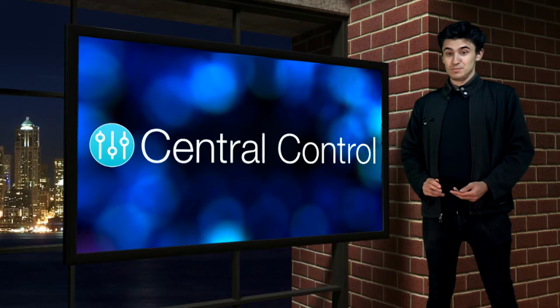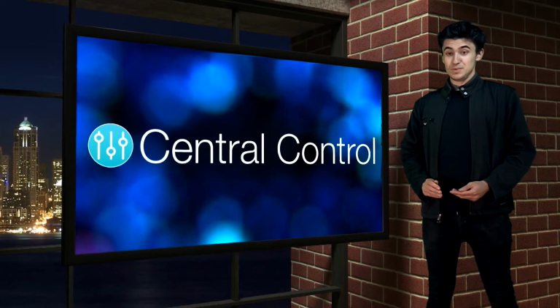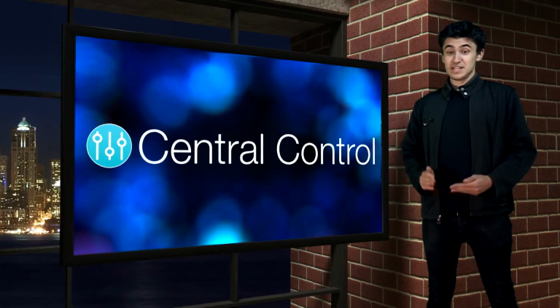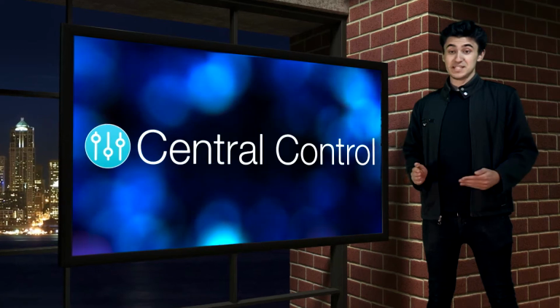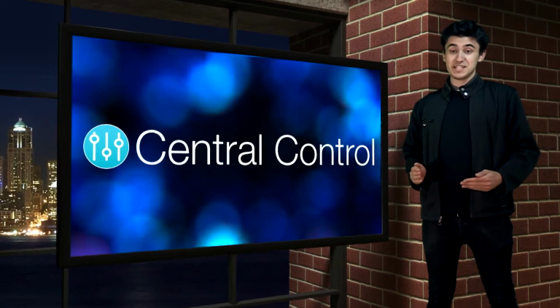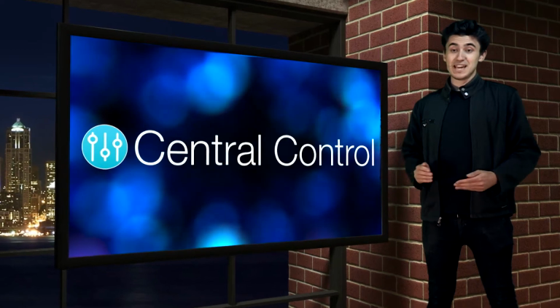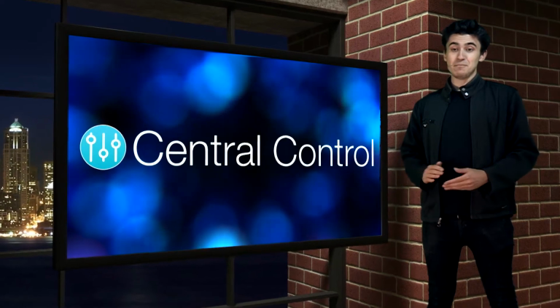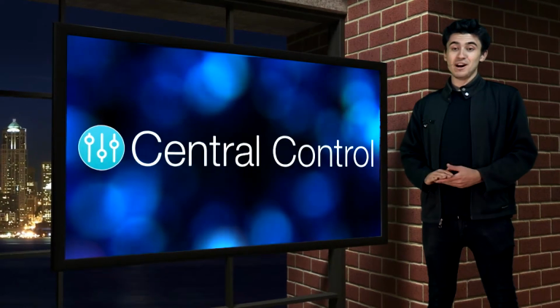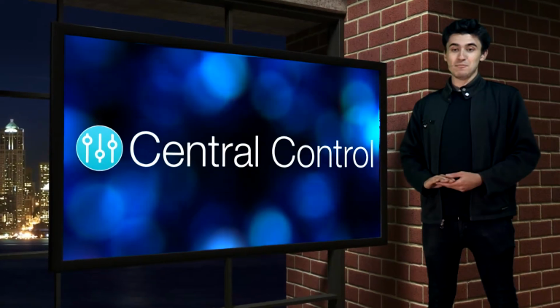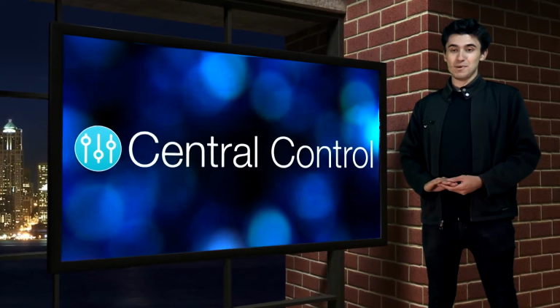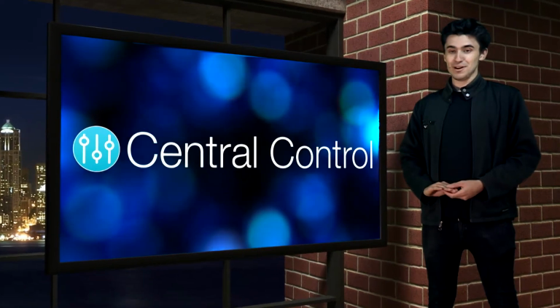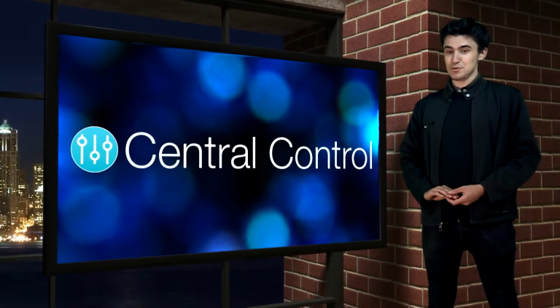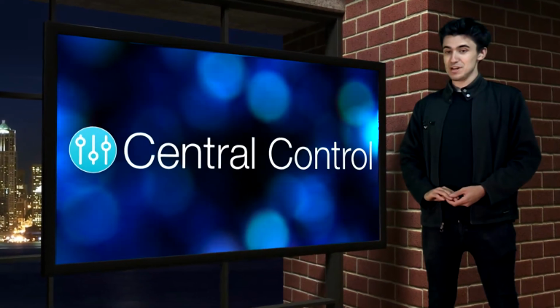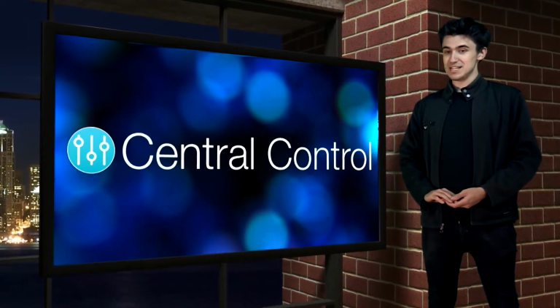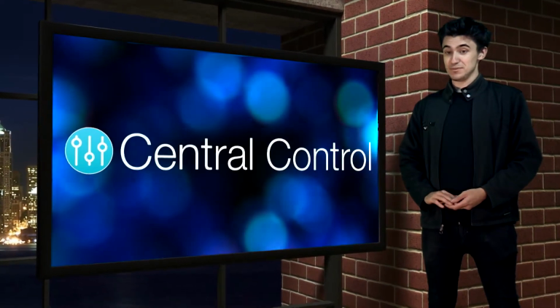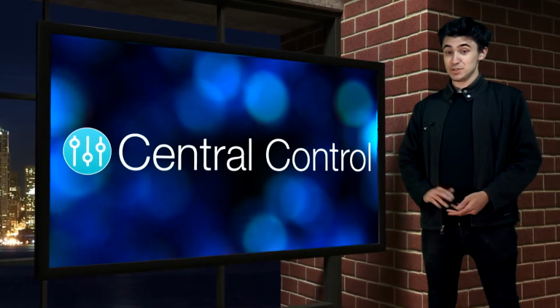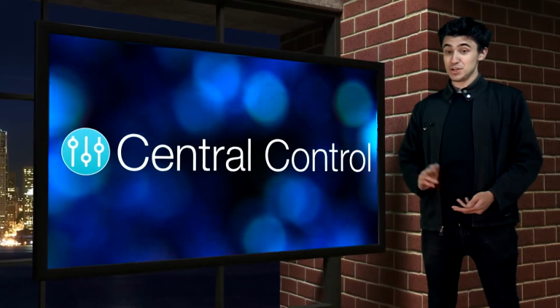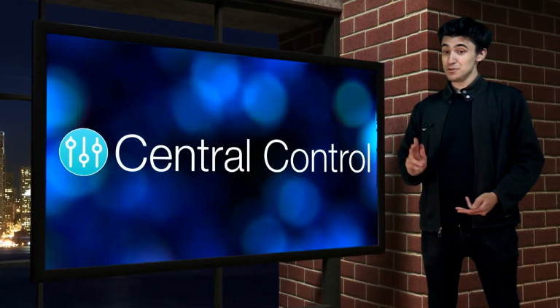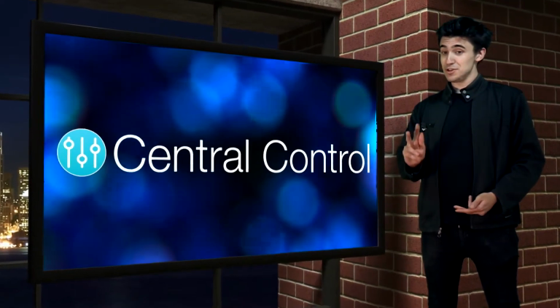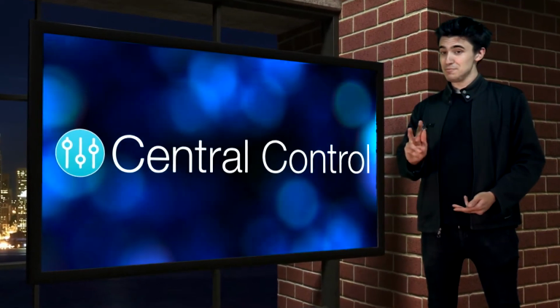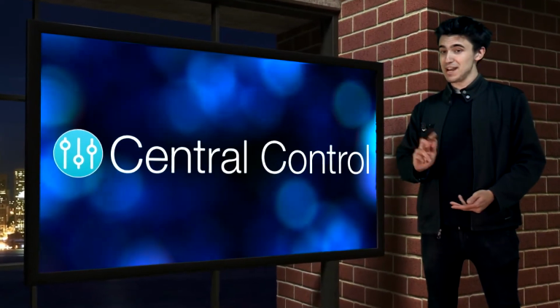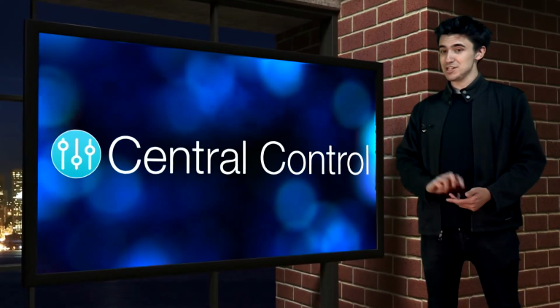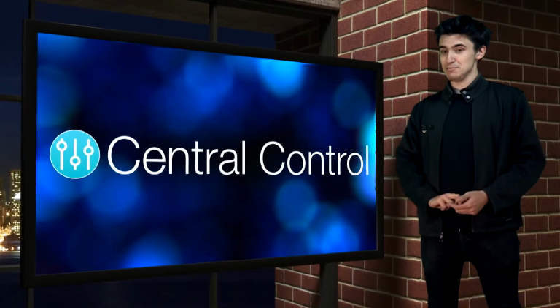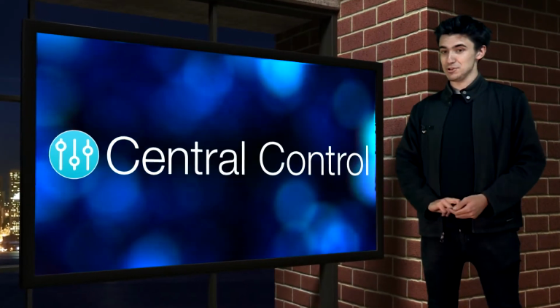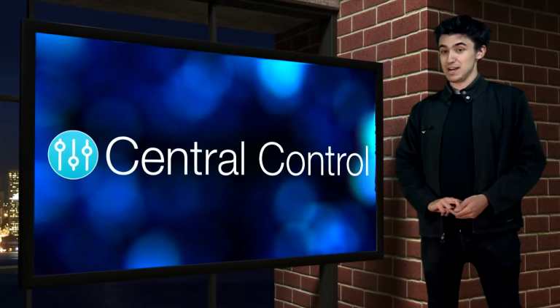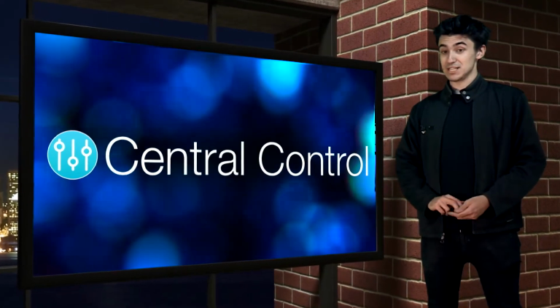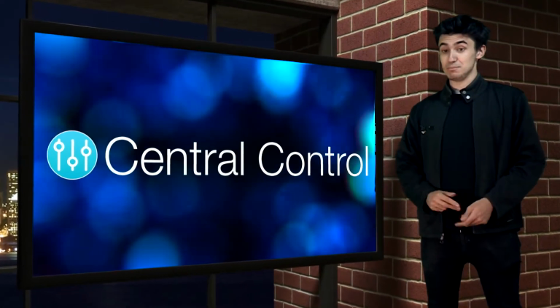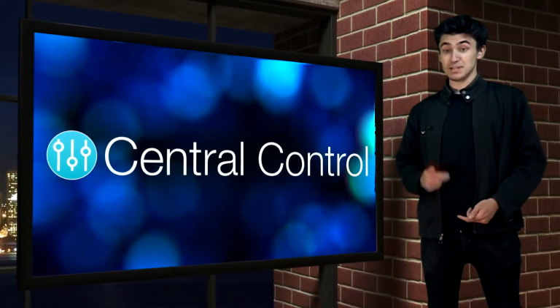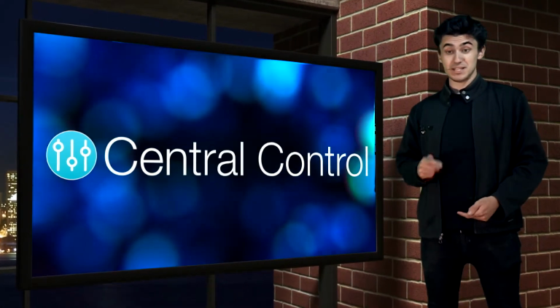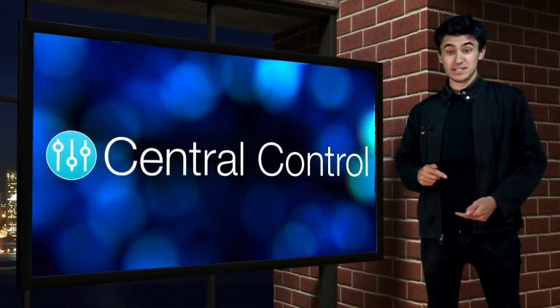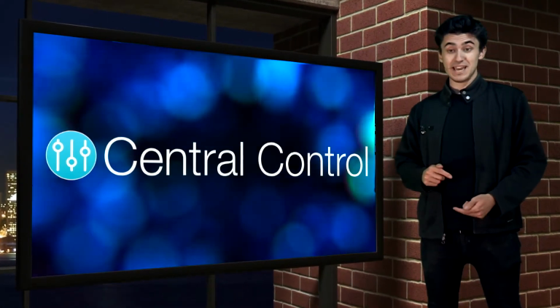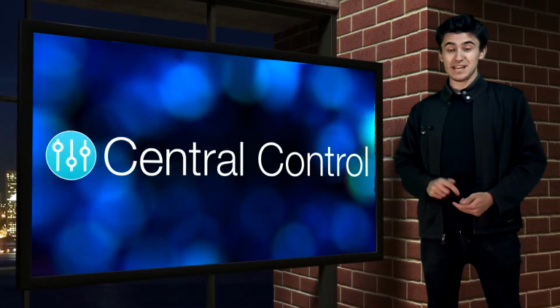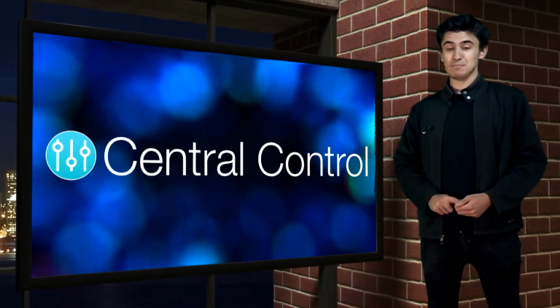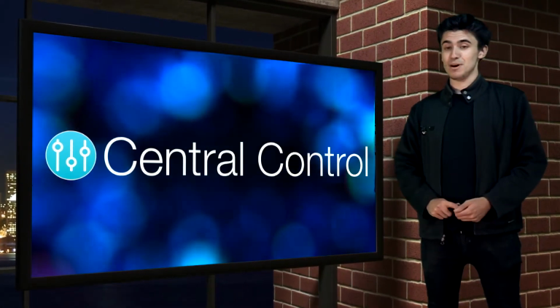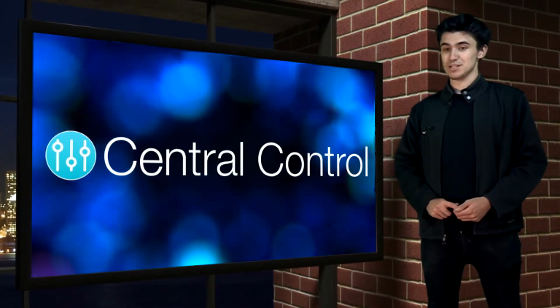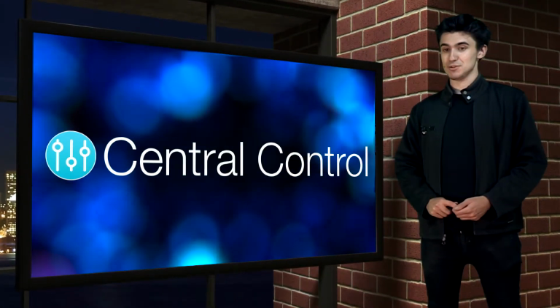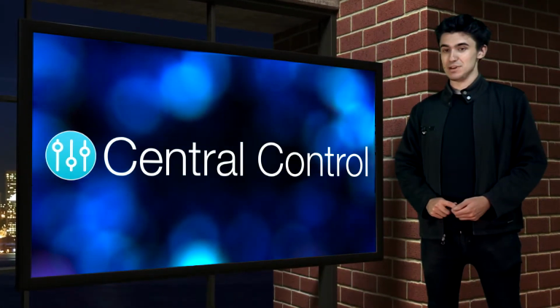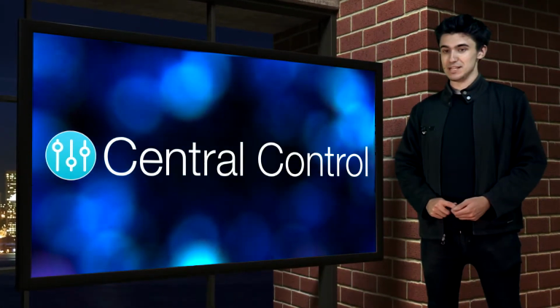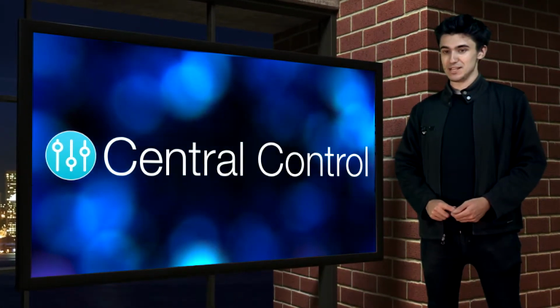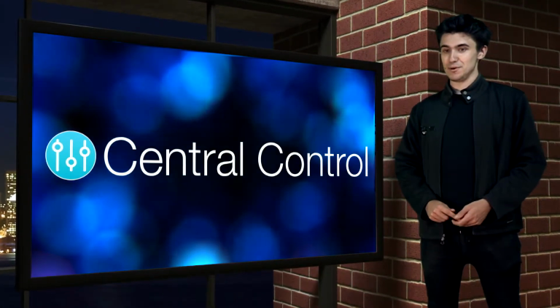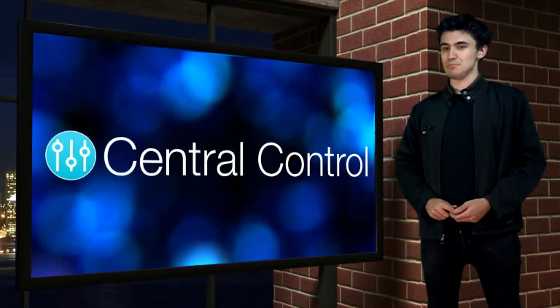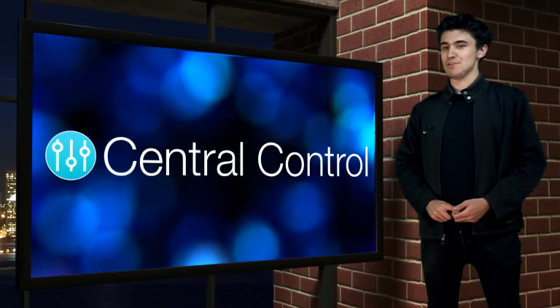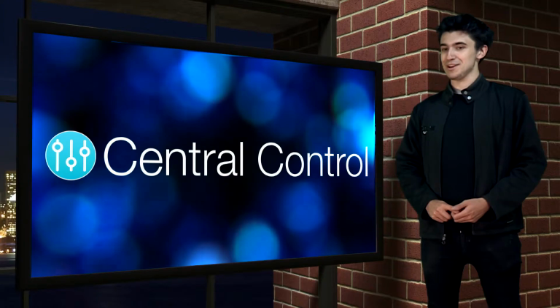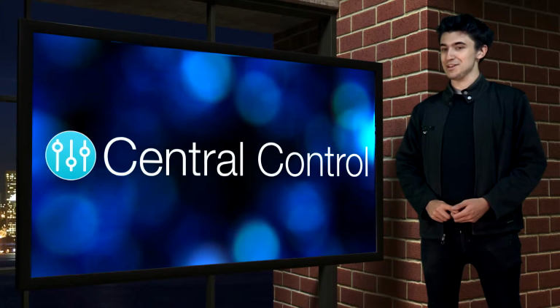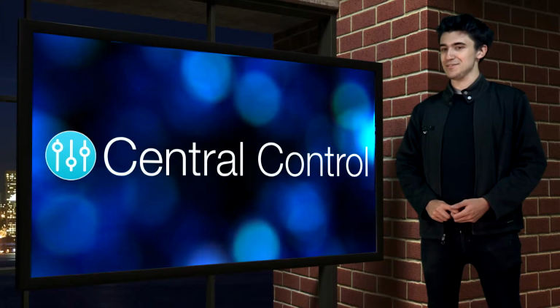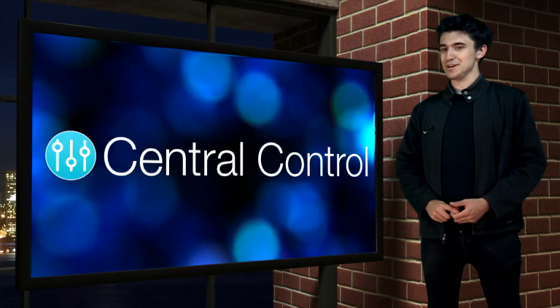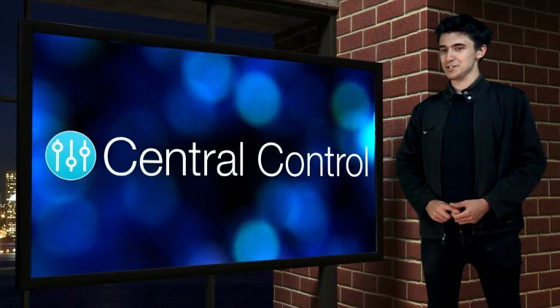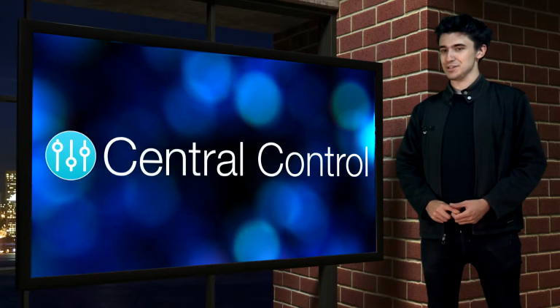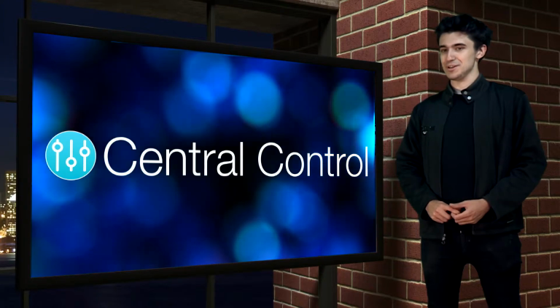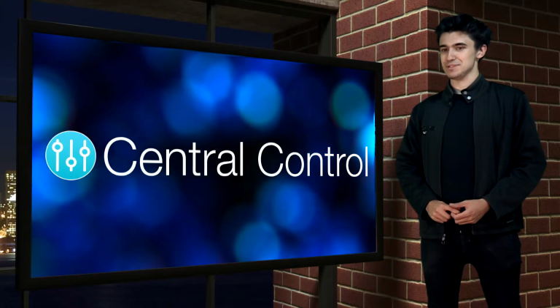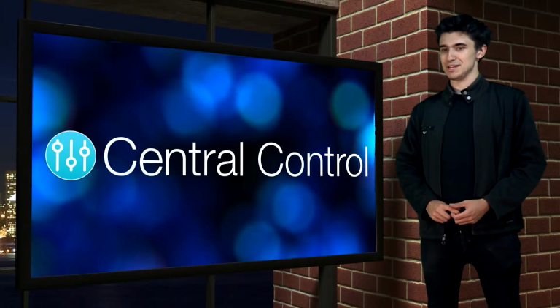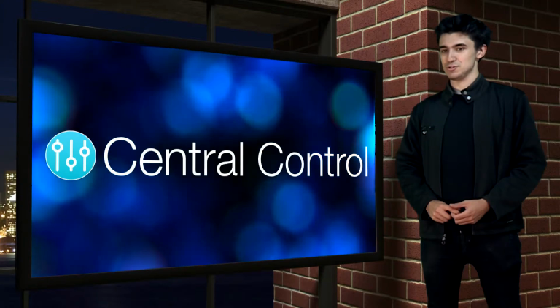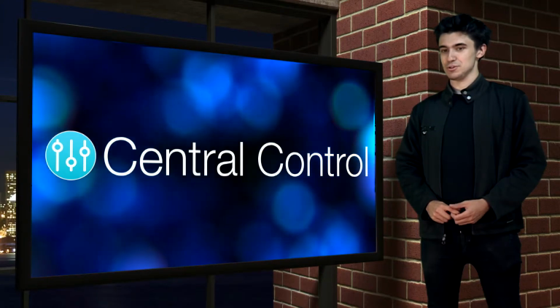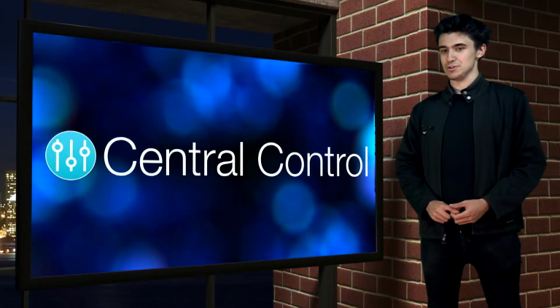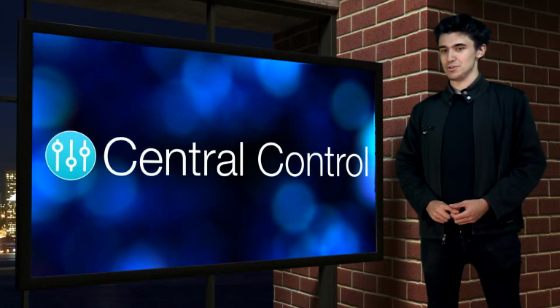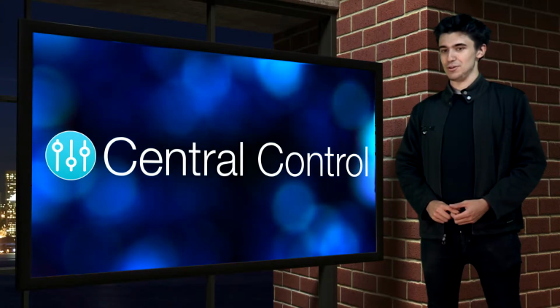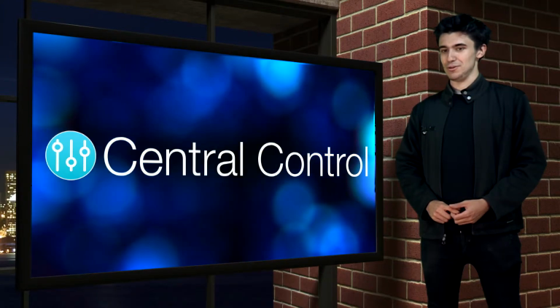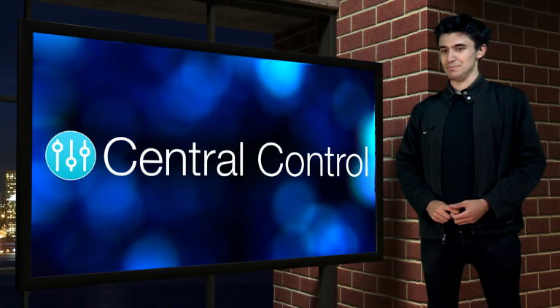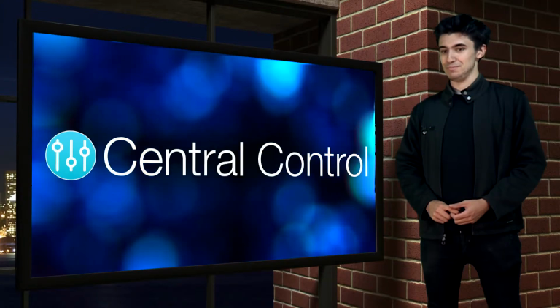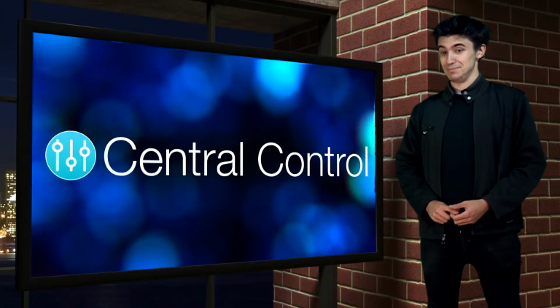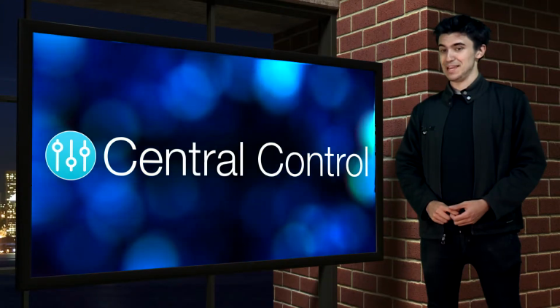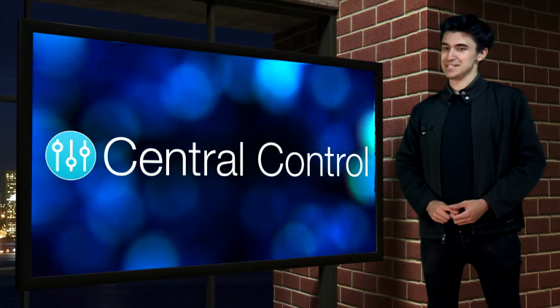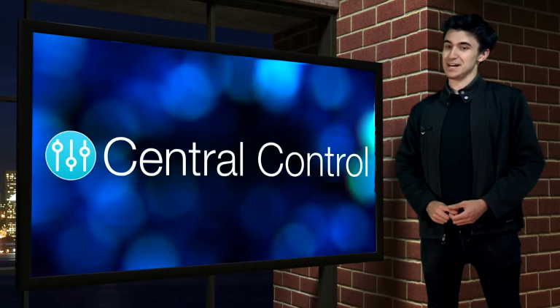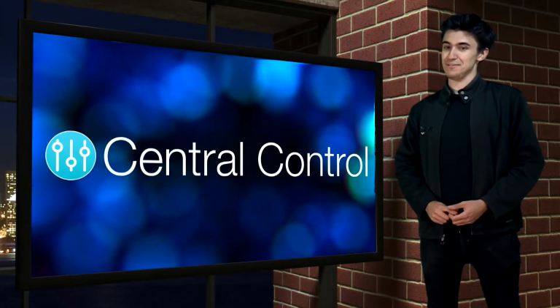Yesterday might have marked the release of two new Pendulum tracks, but today marks the release of a brand new version of Central Control. Let's dive in.